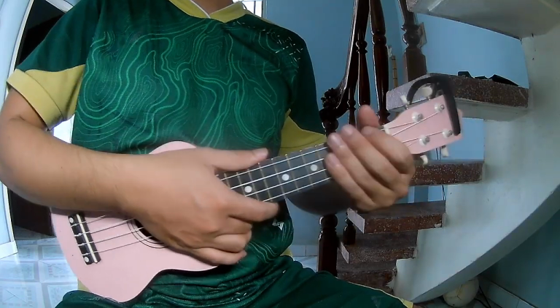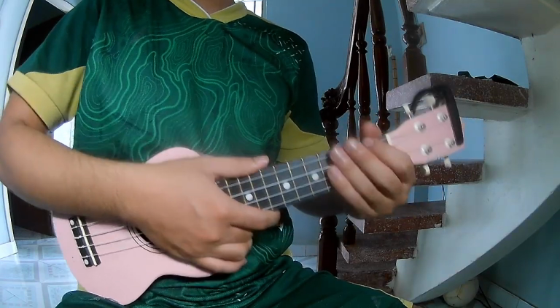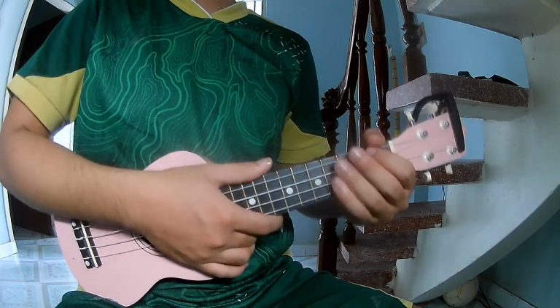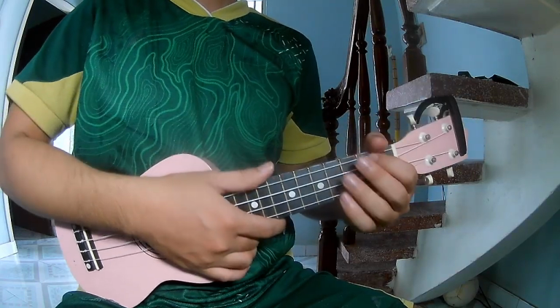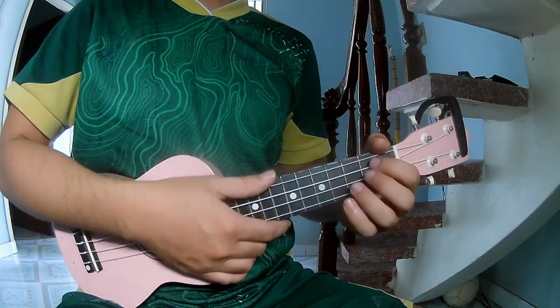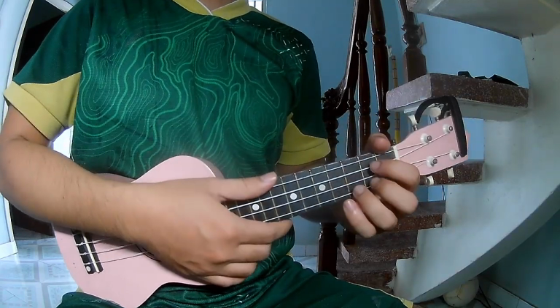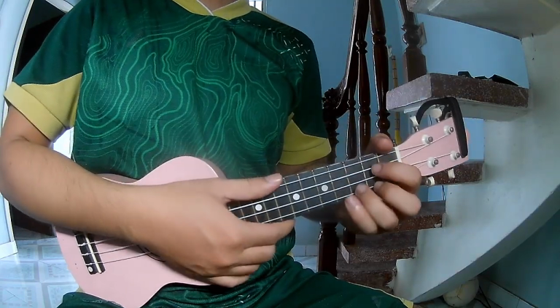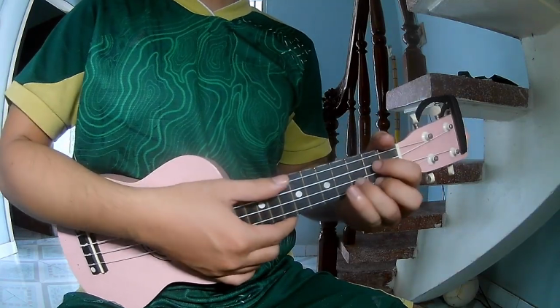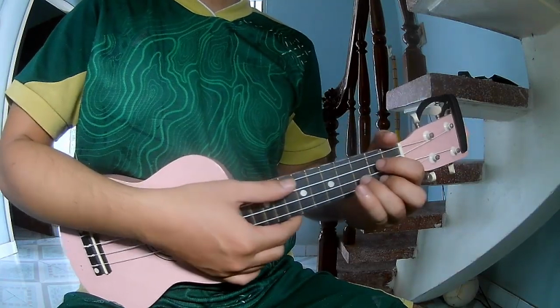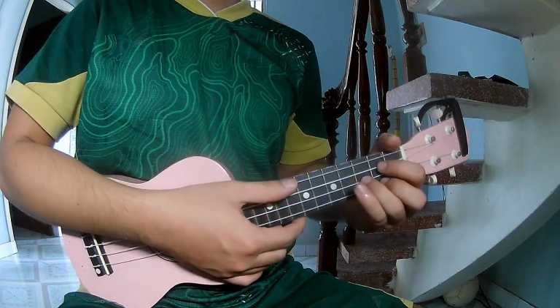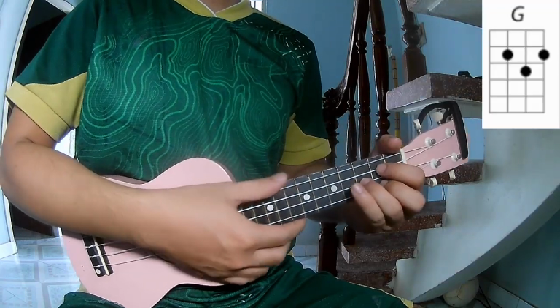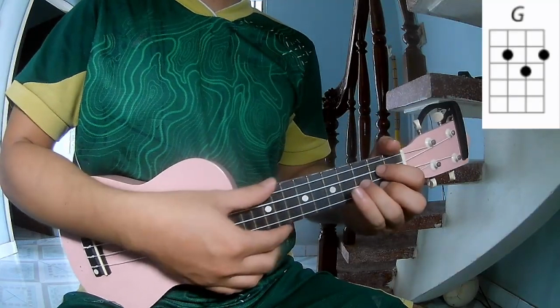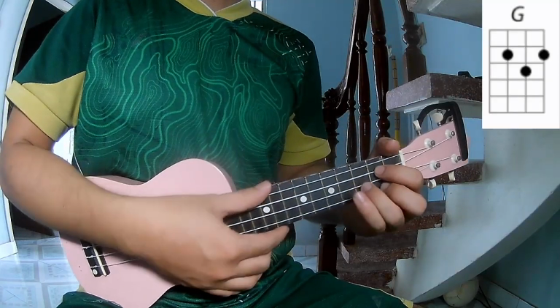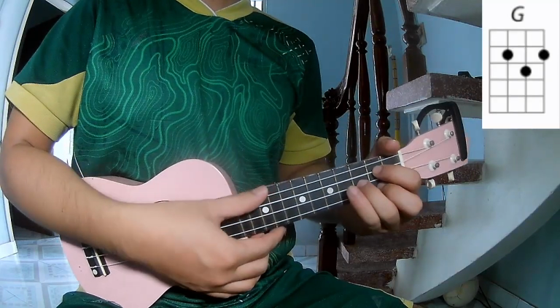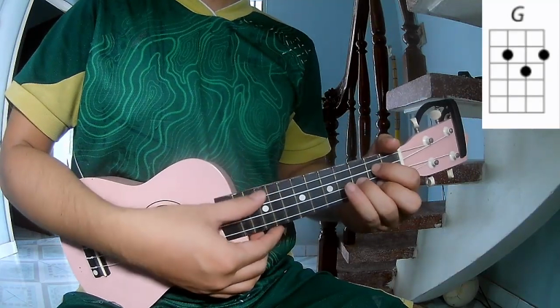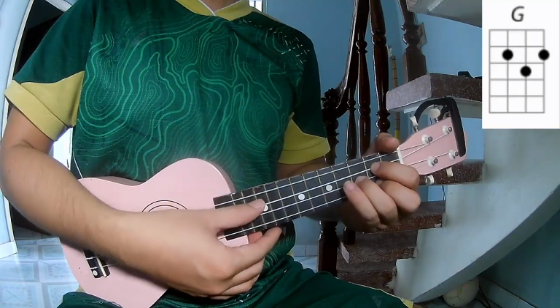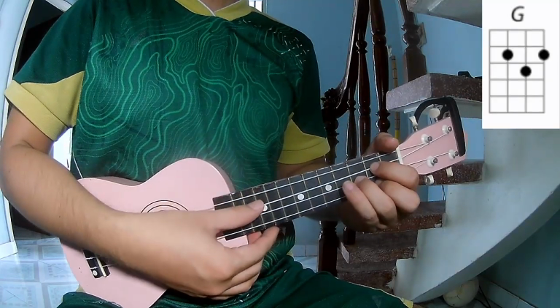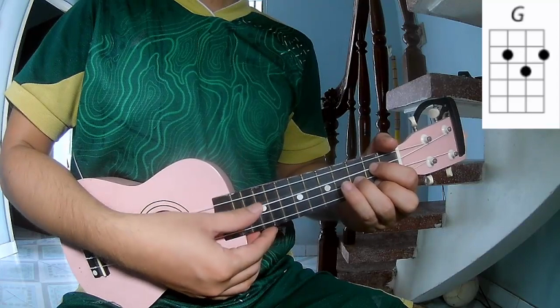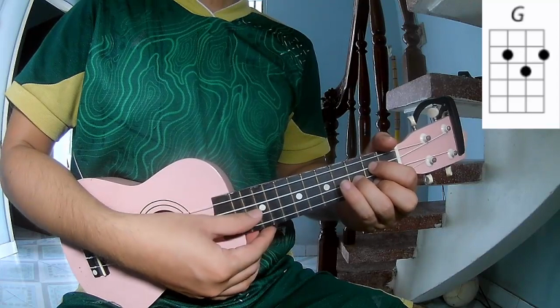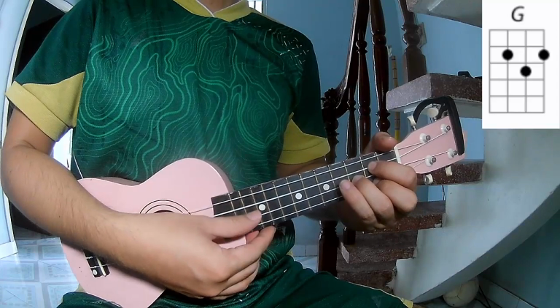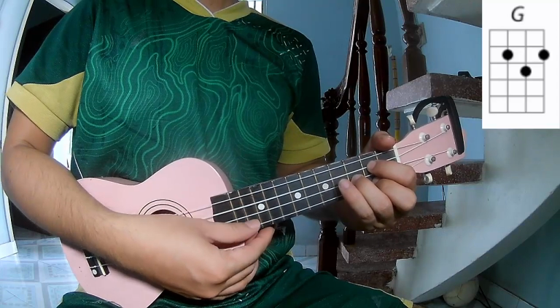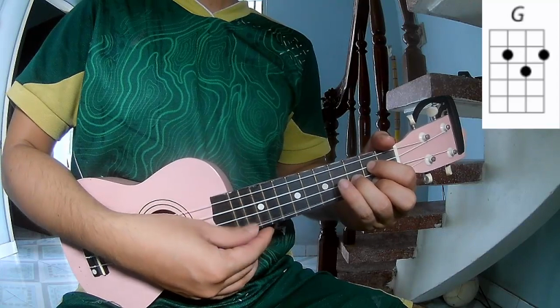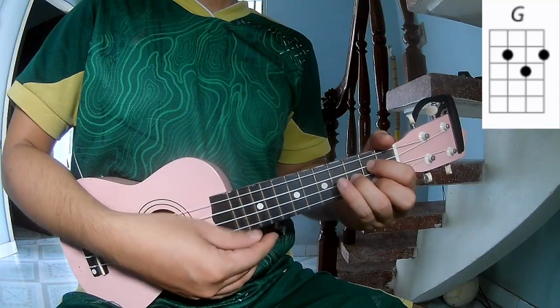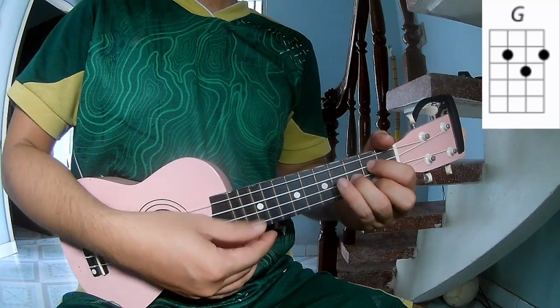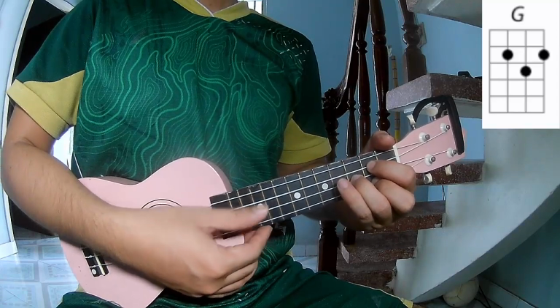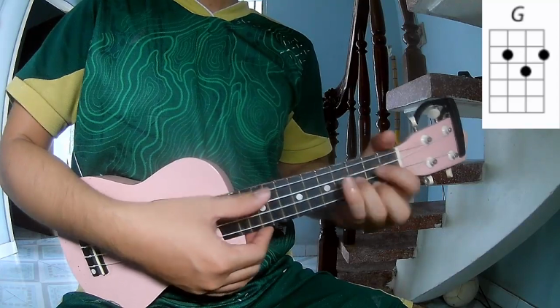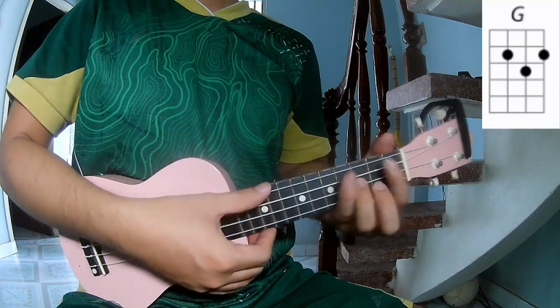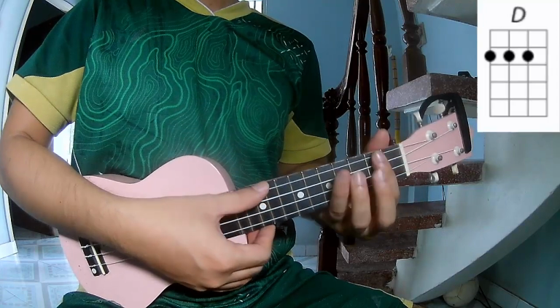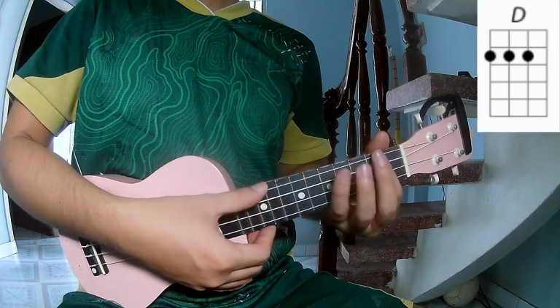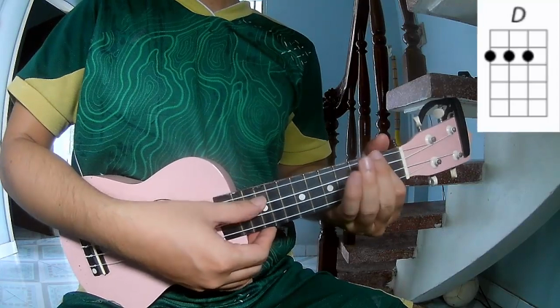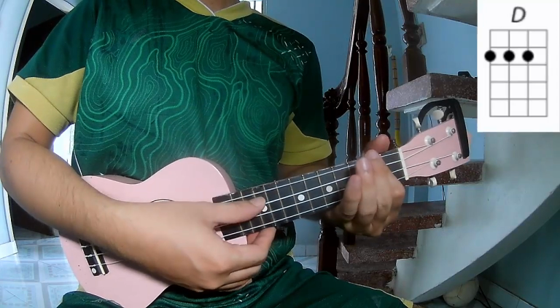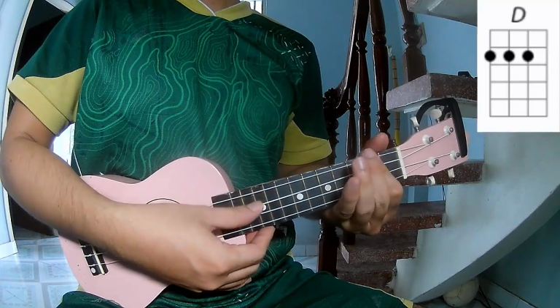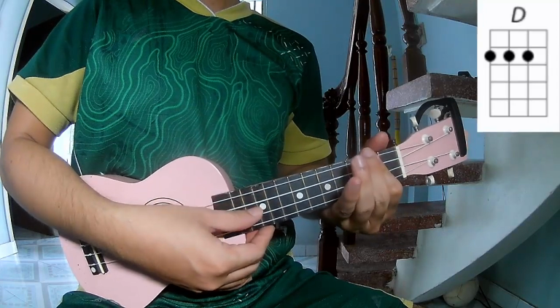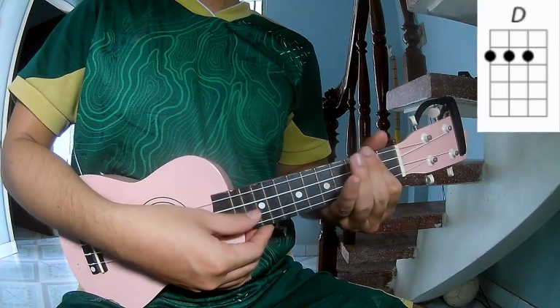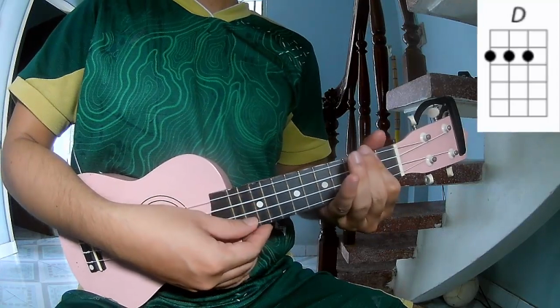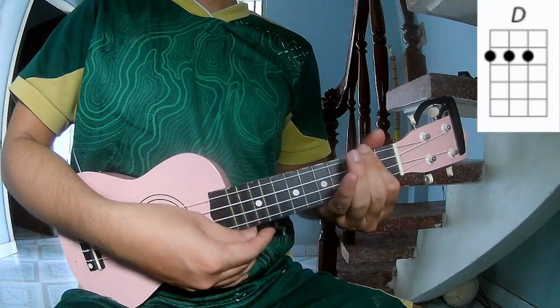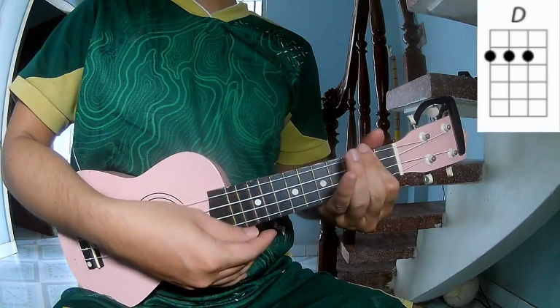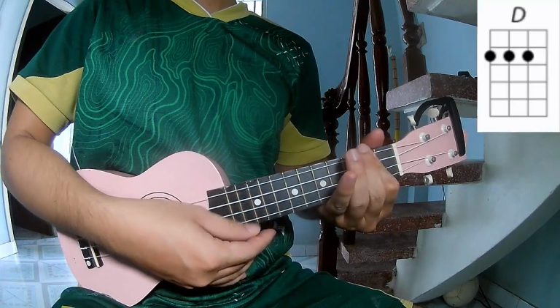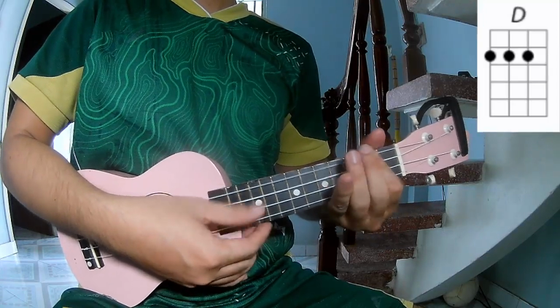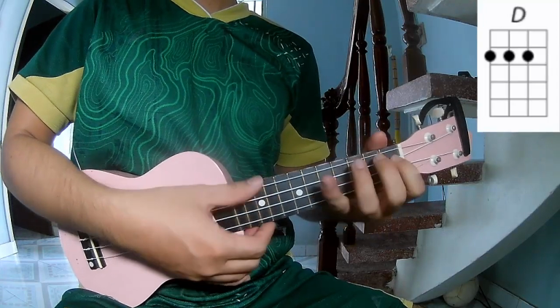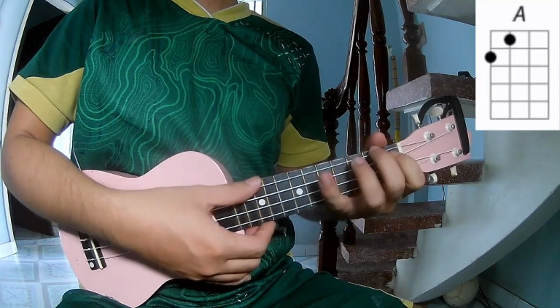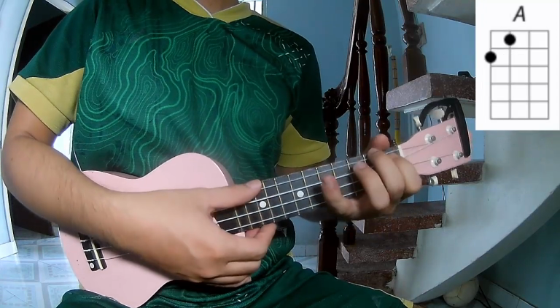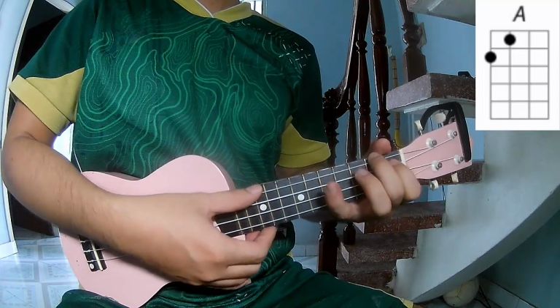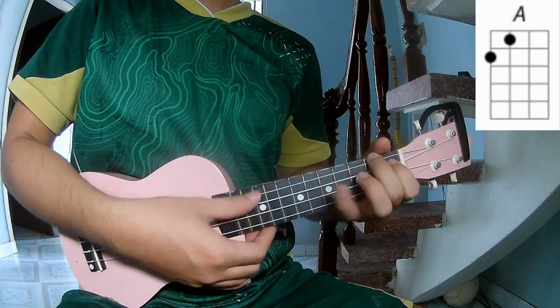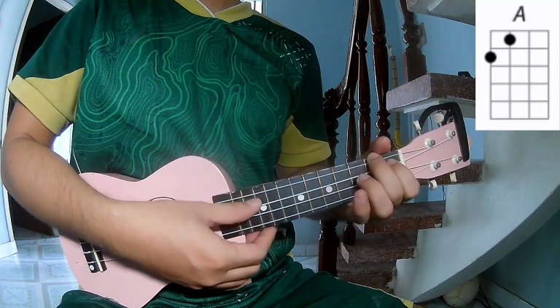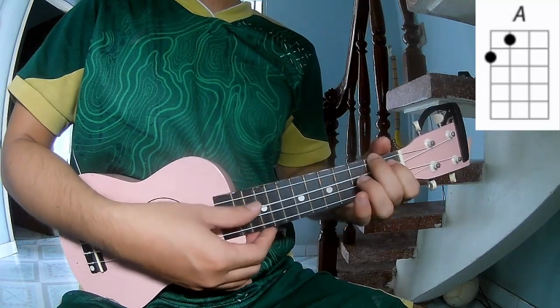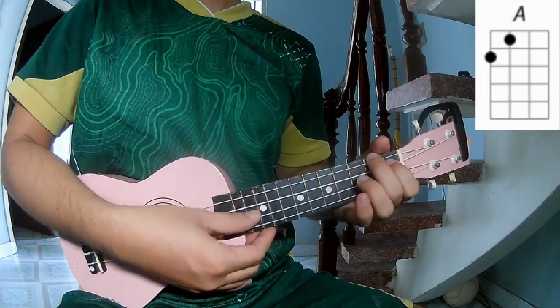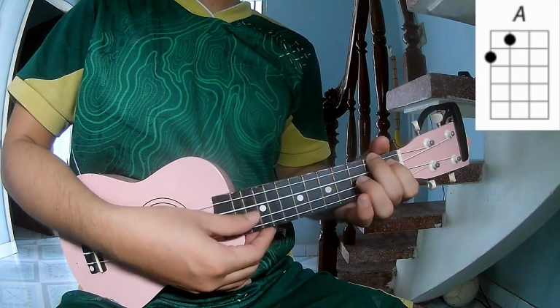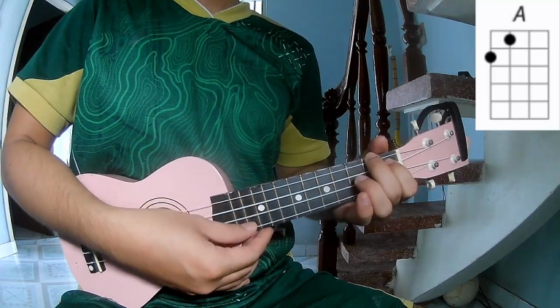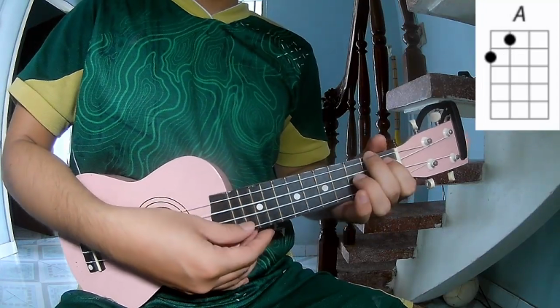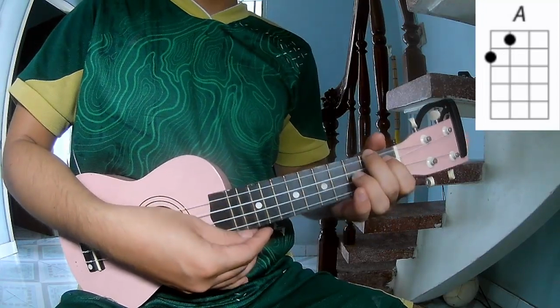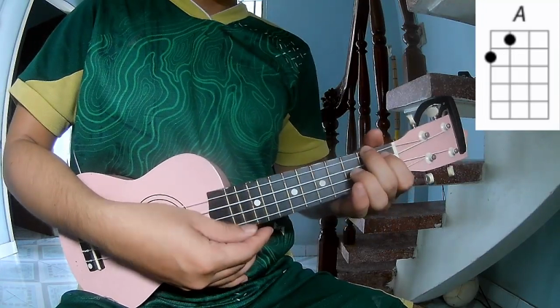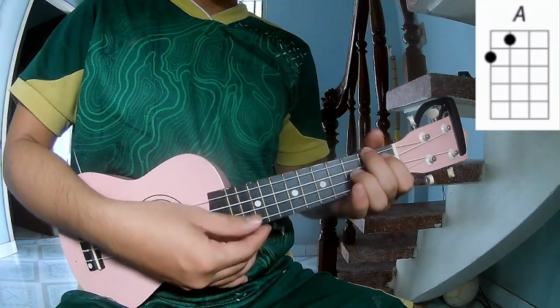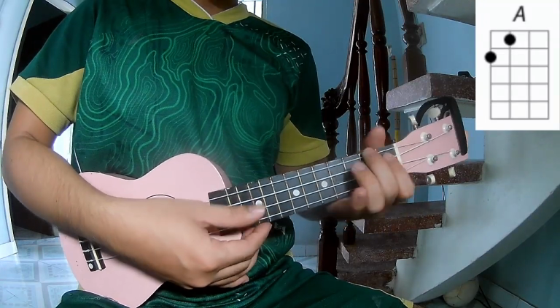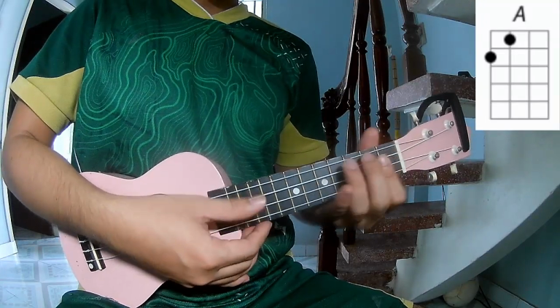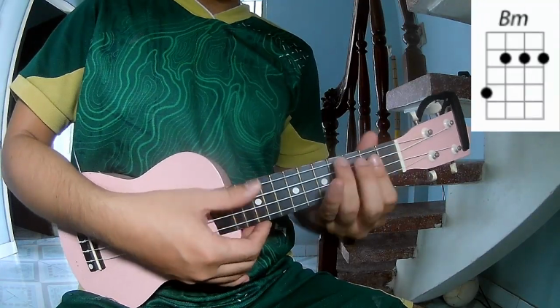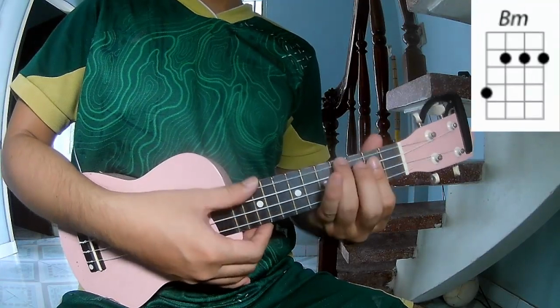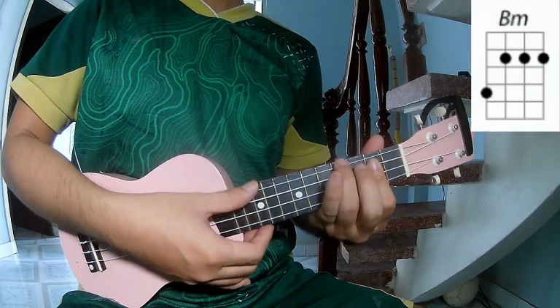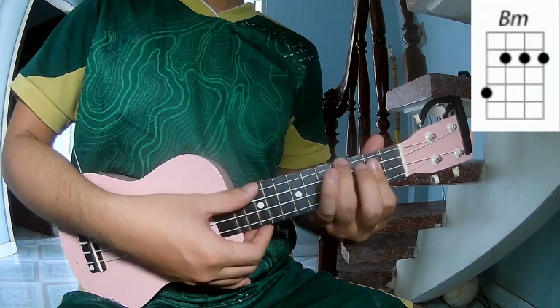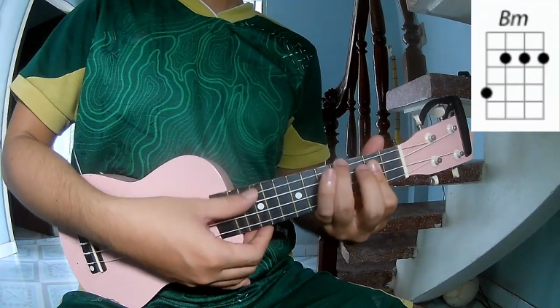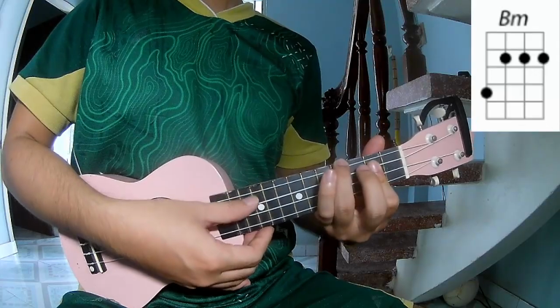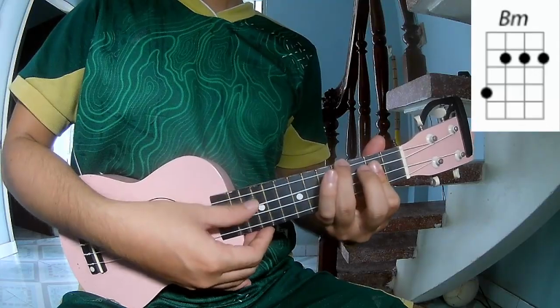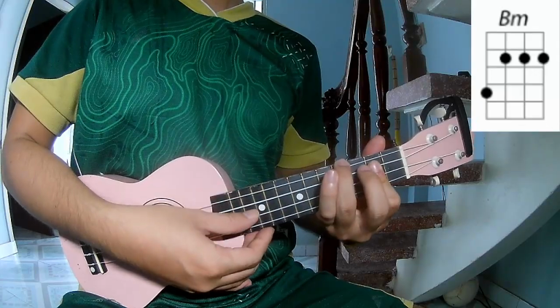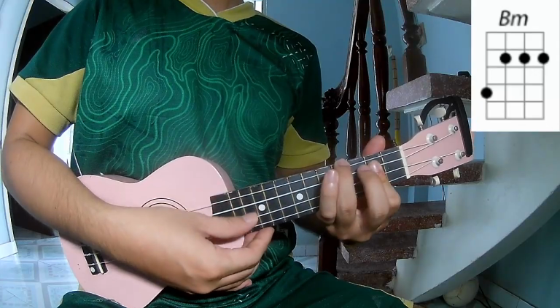The chords of this song are G, E, A, and Bm.